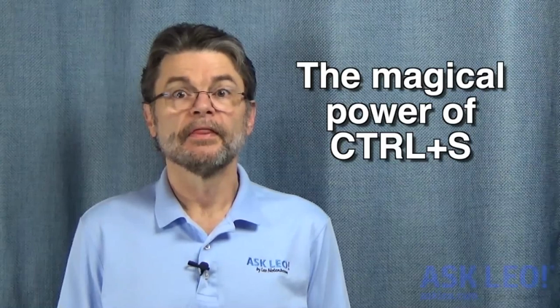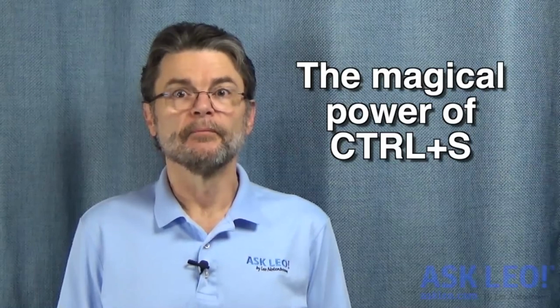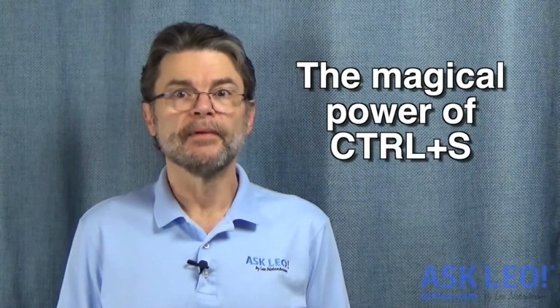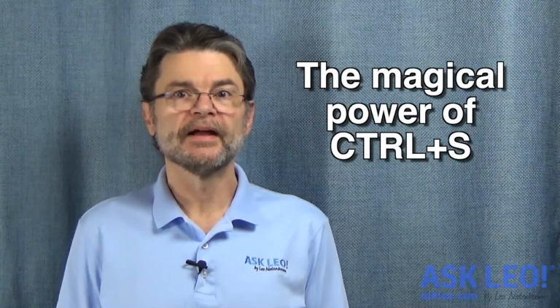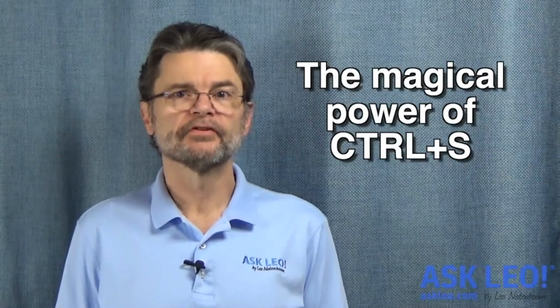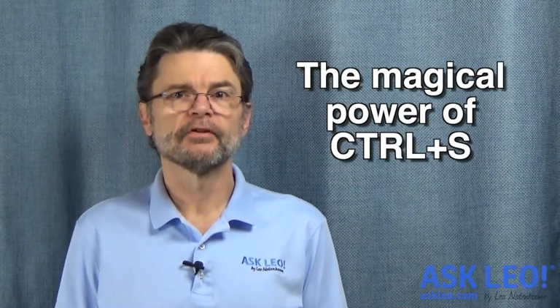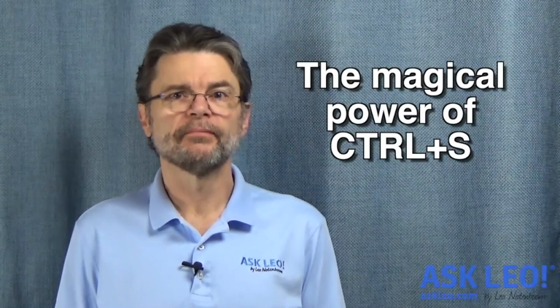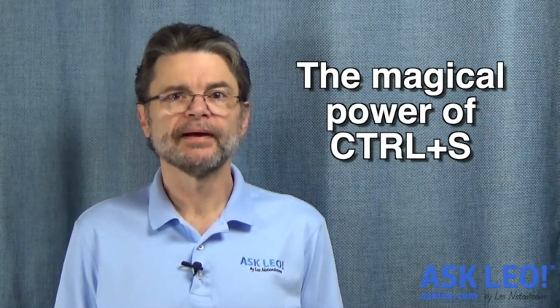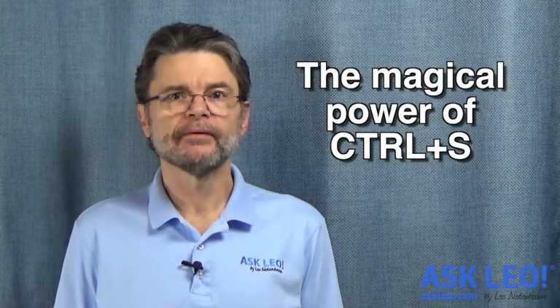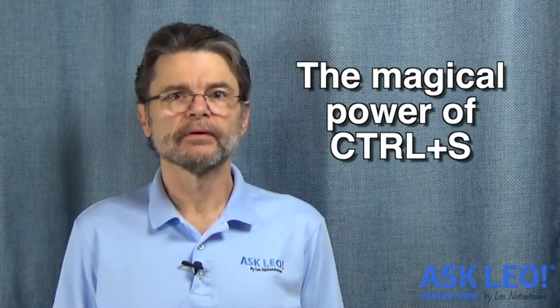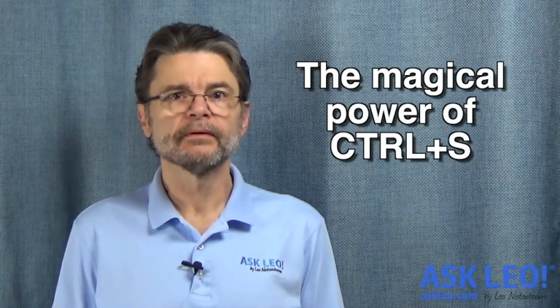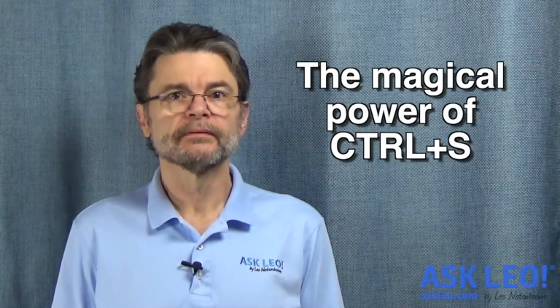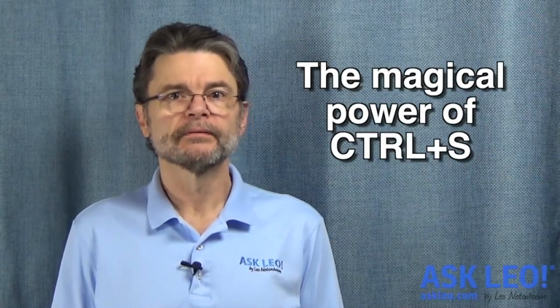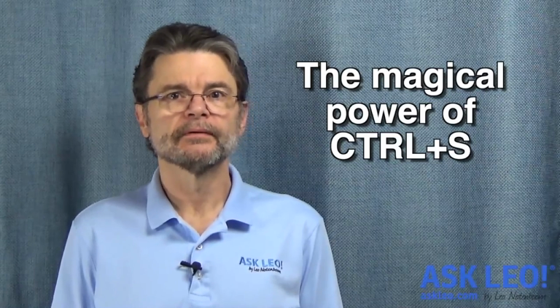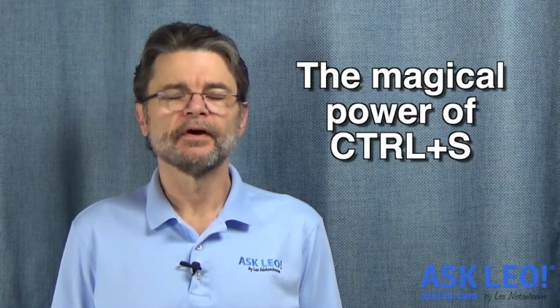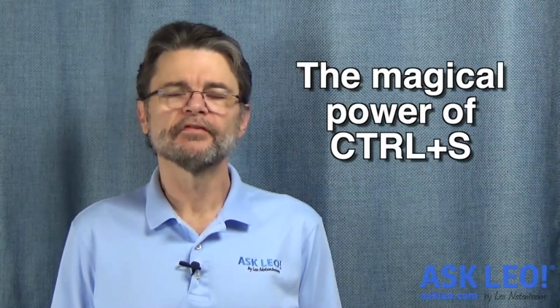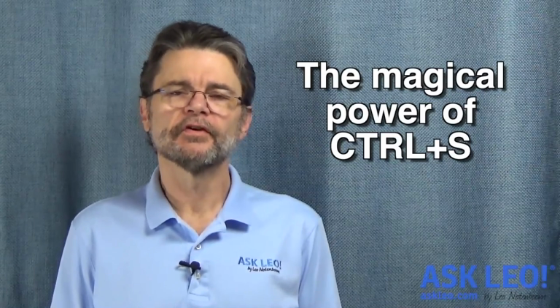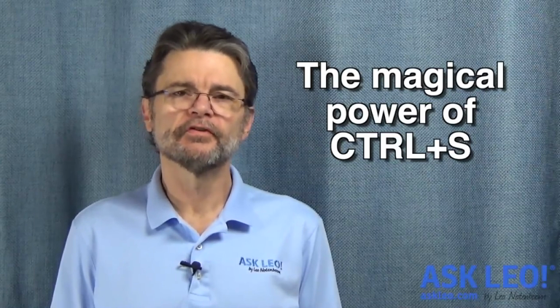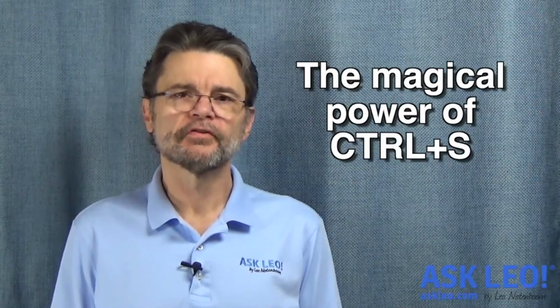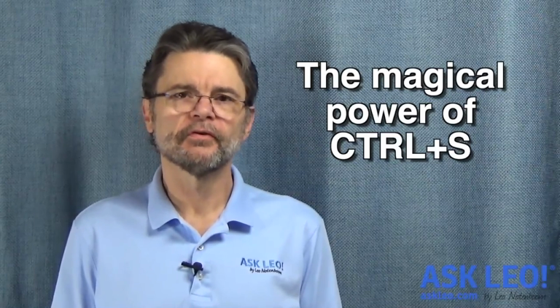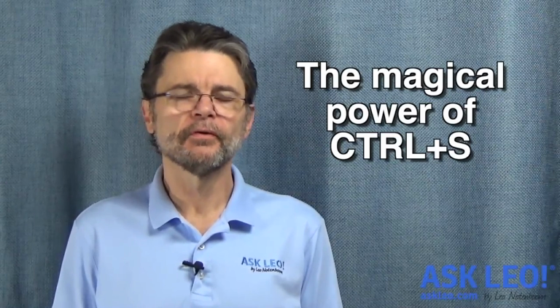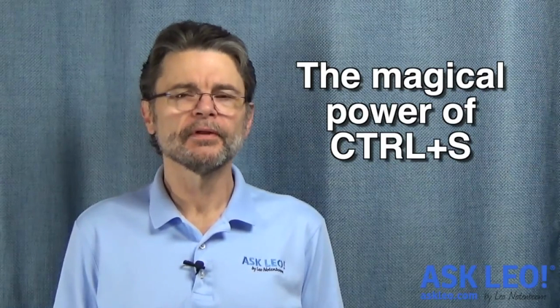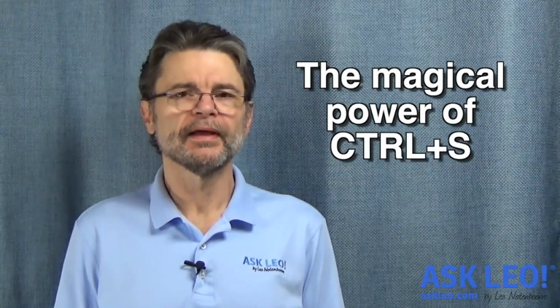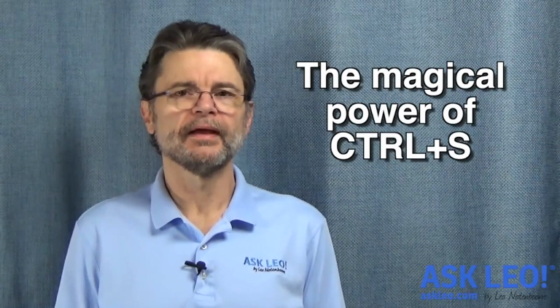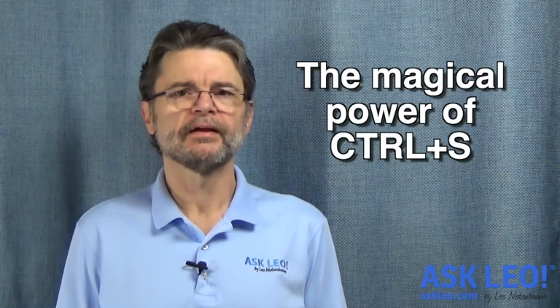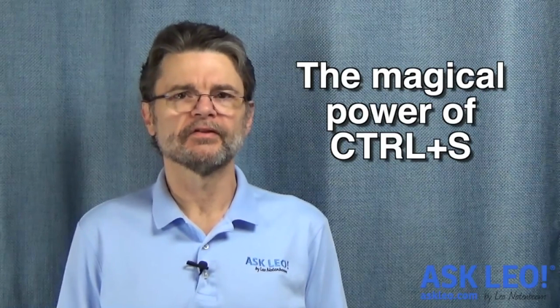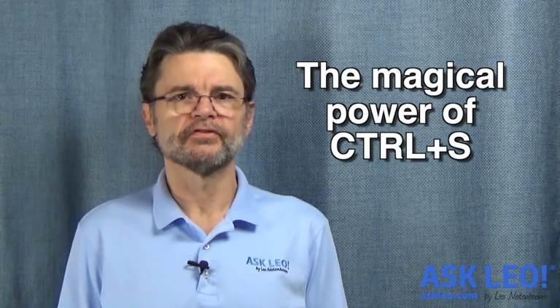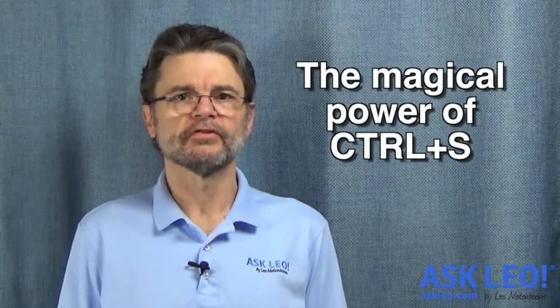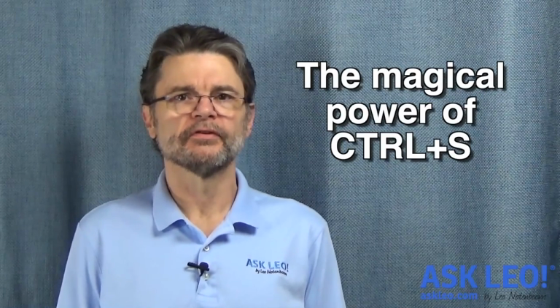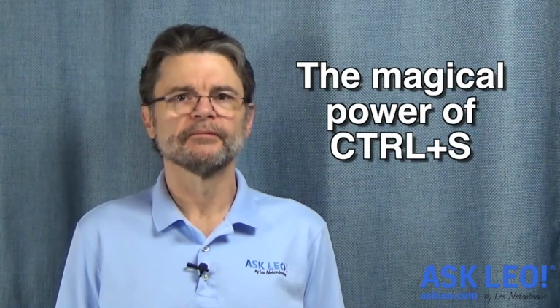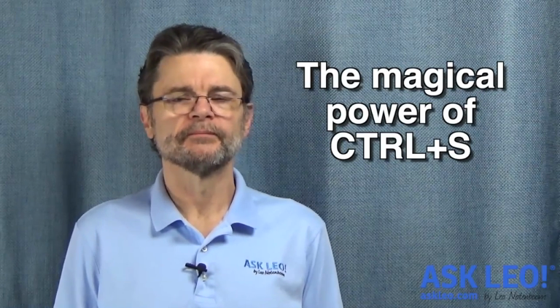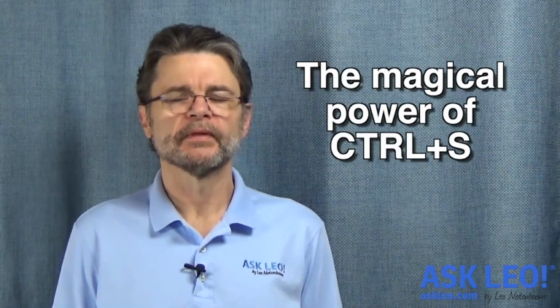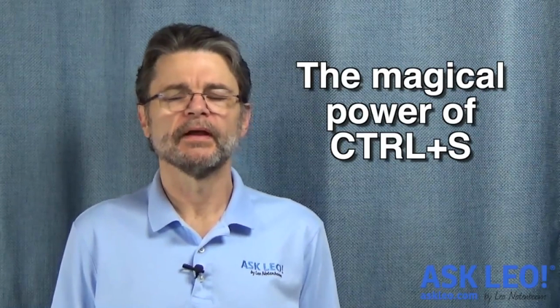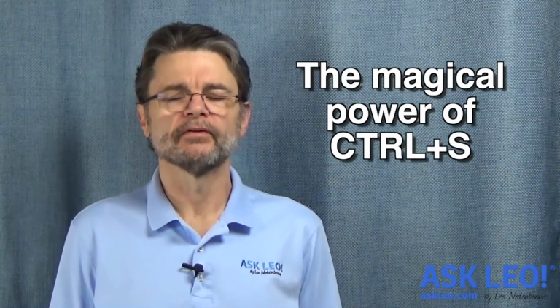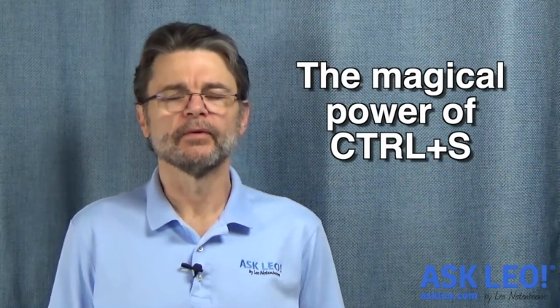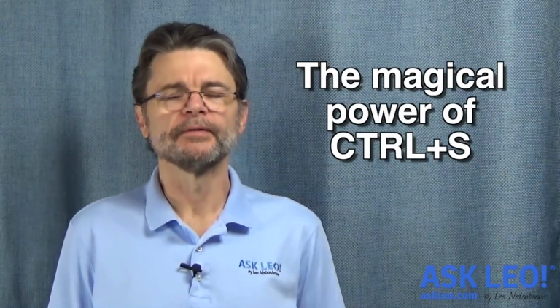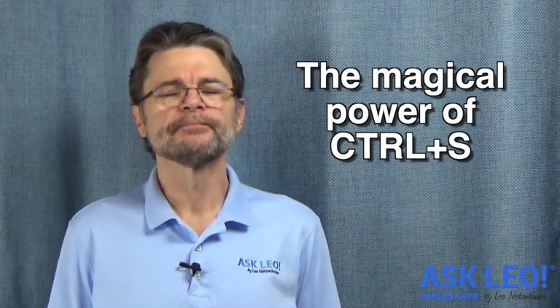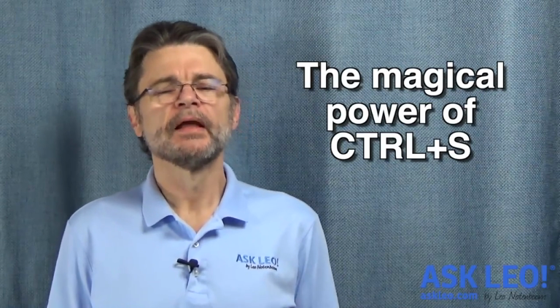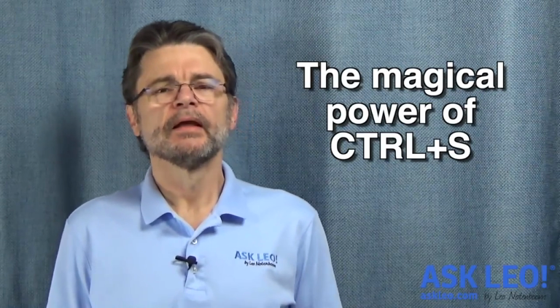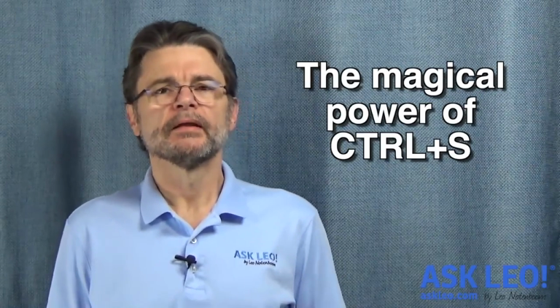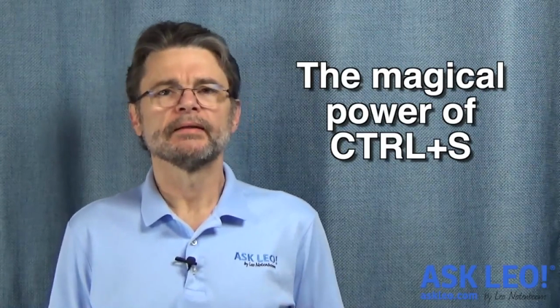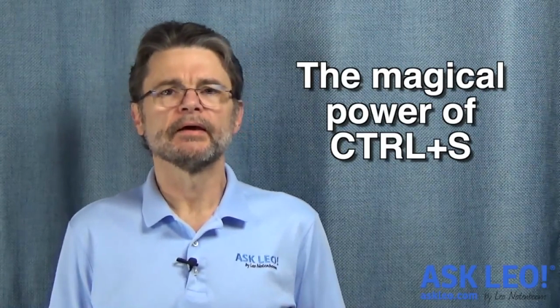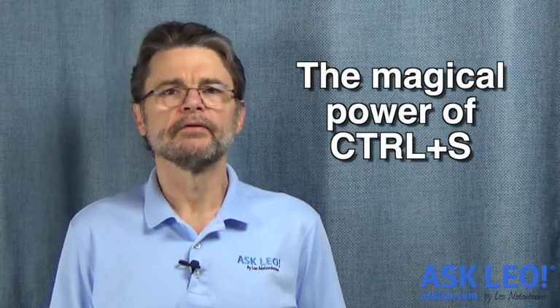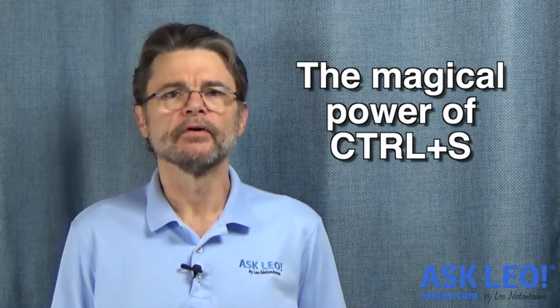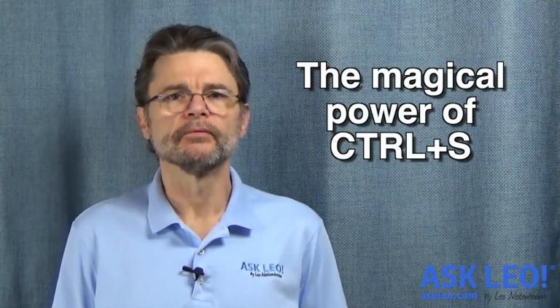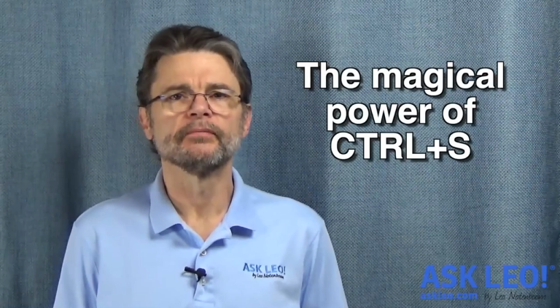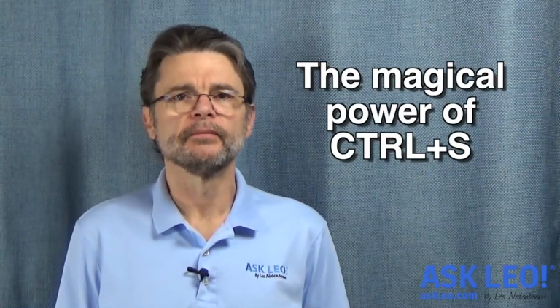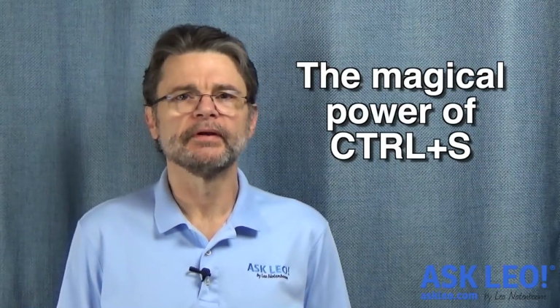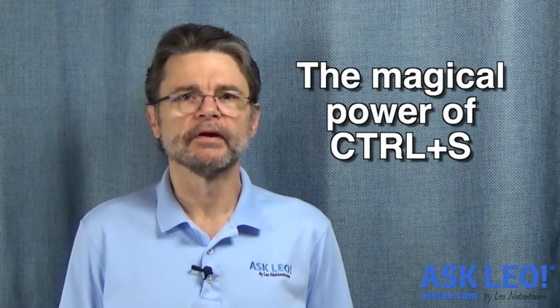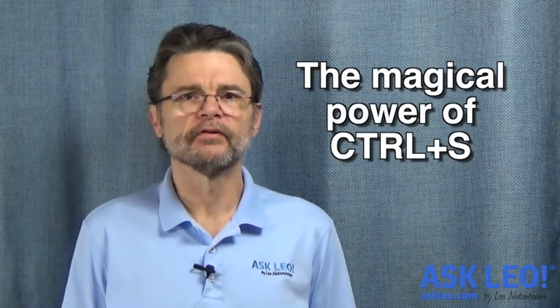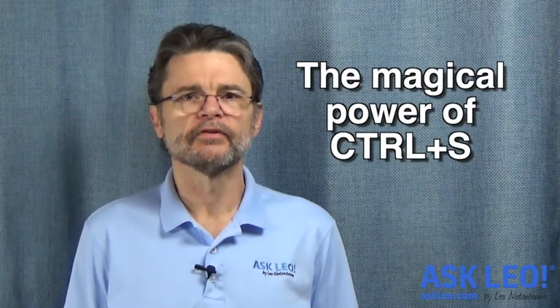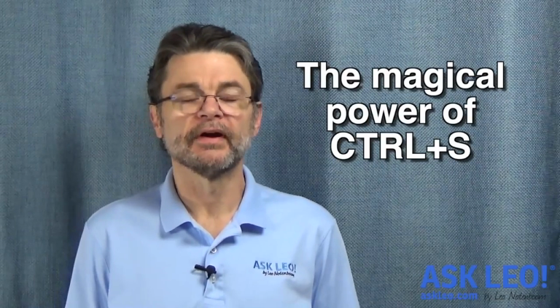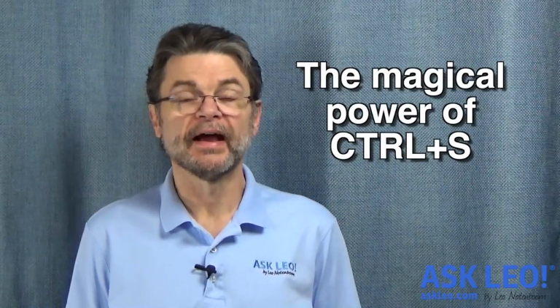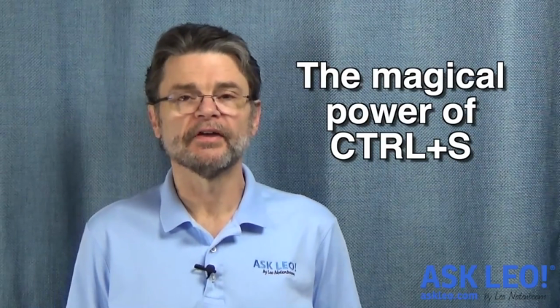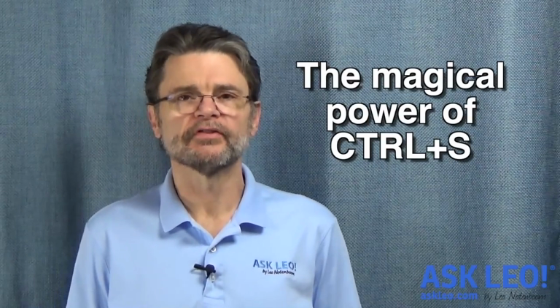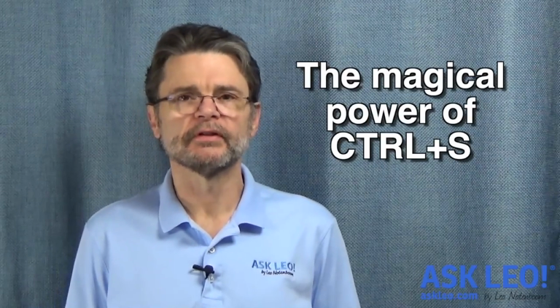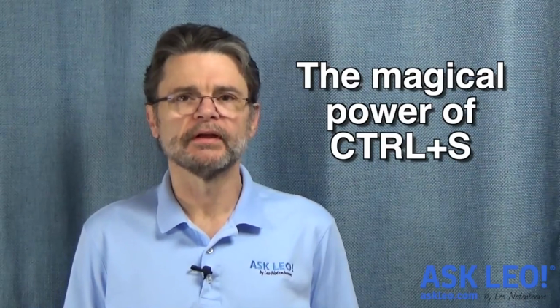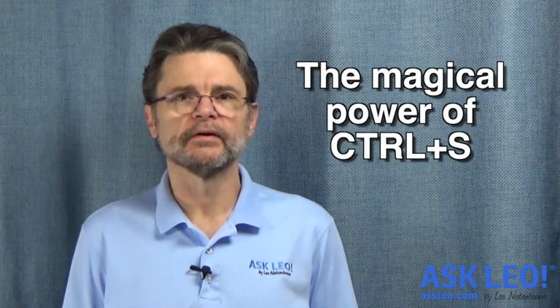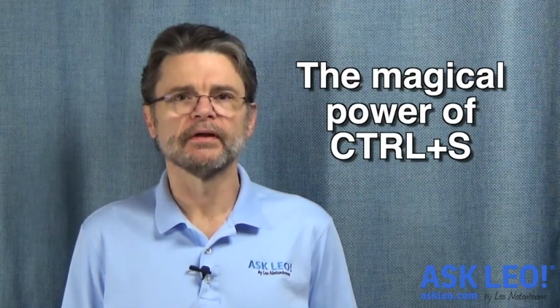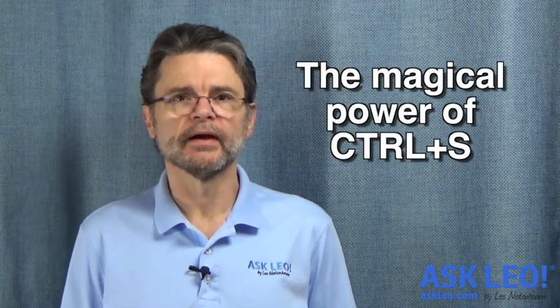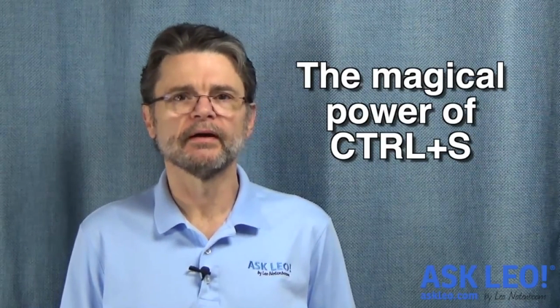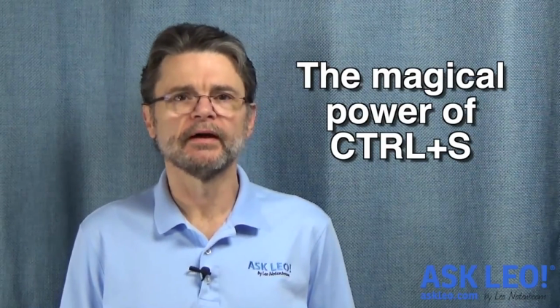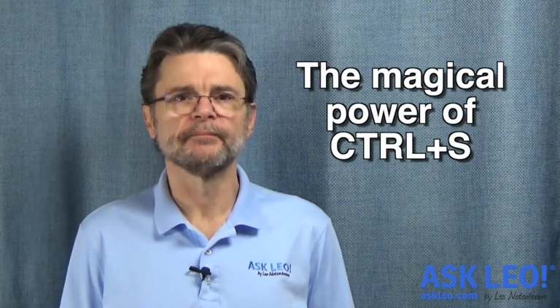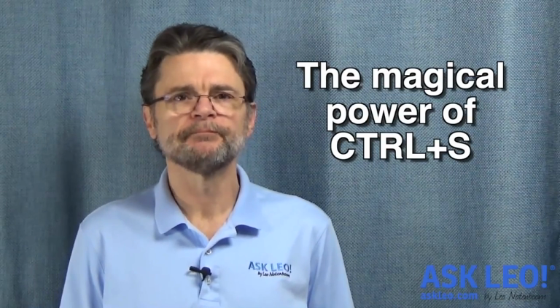The magical power of Control S. Hi everyone, Leo Notenboom here for Askleo.com.